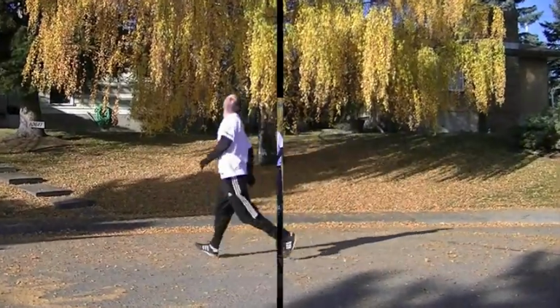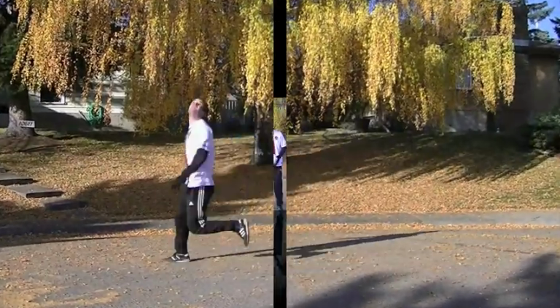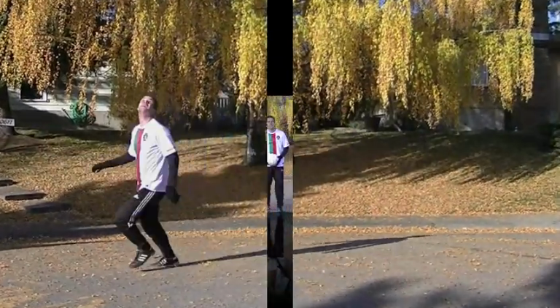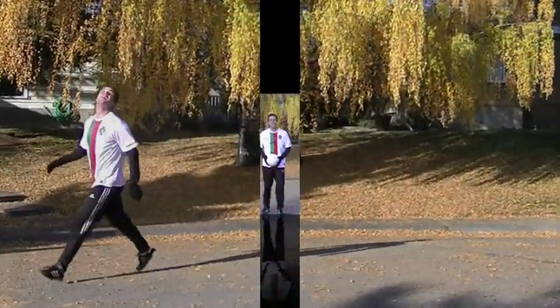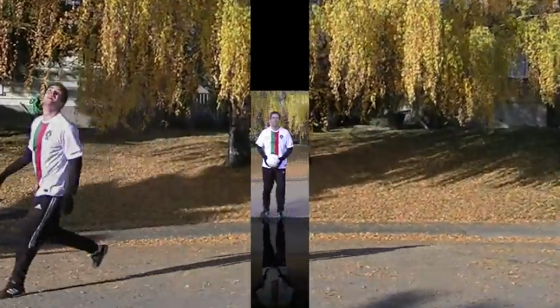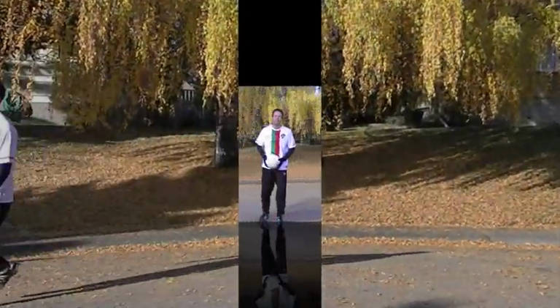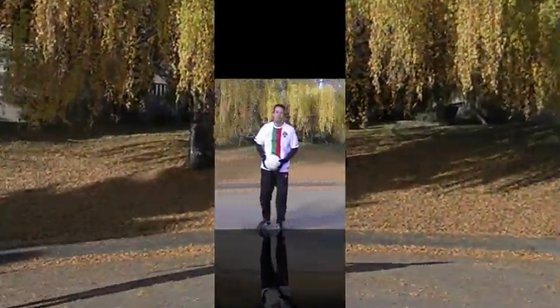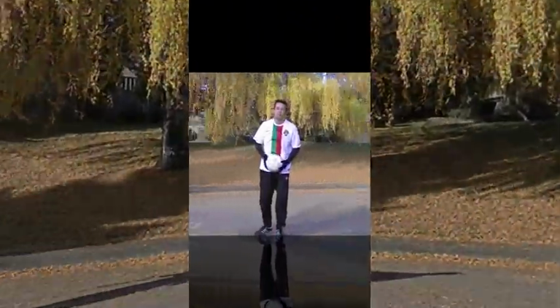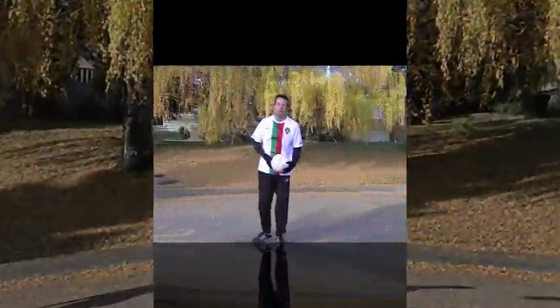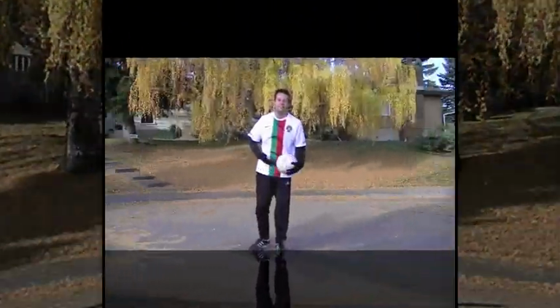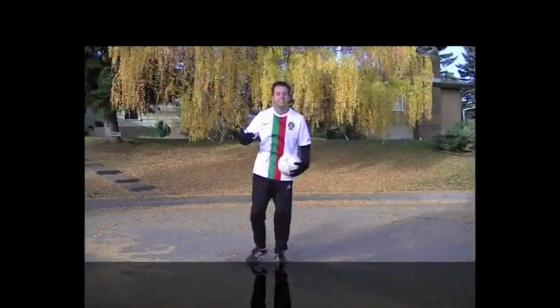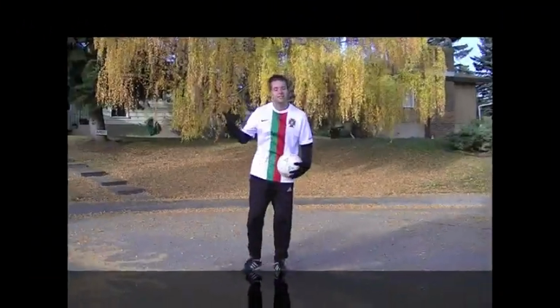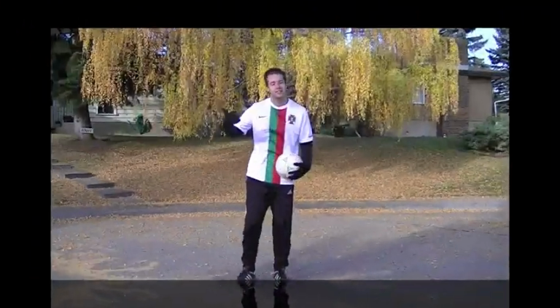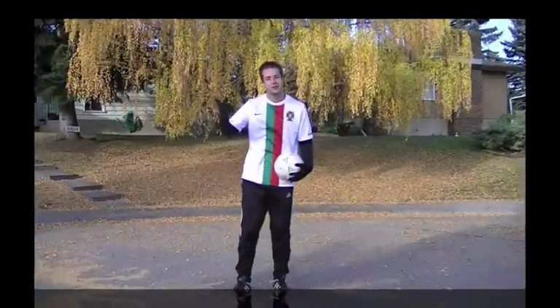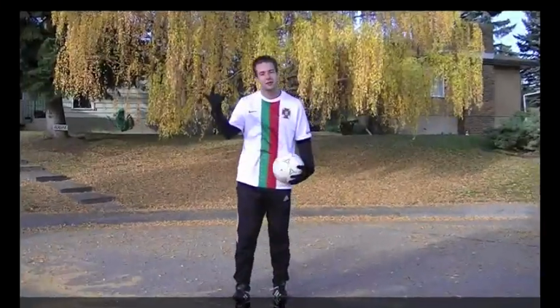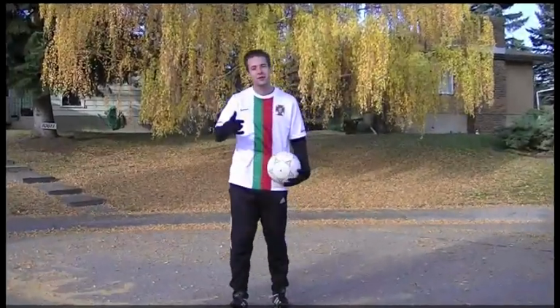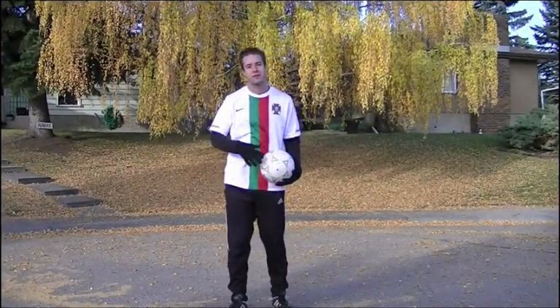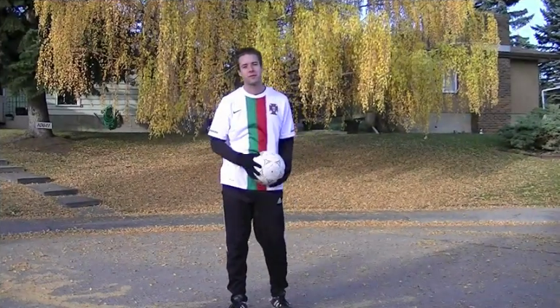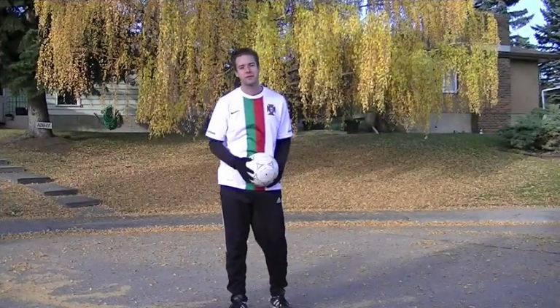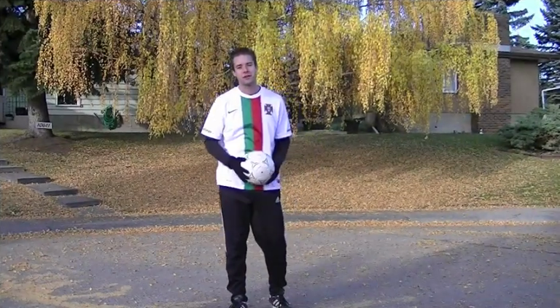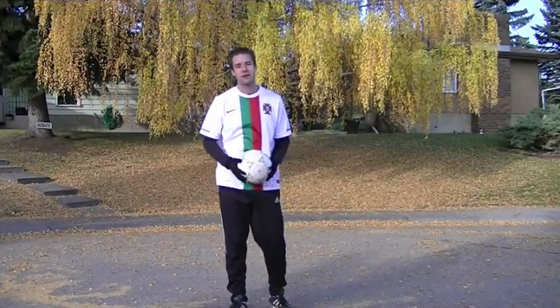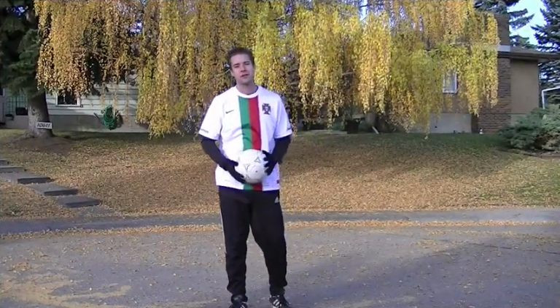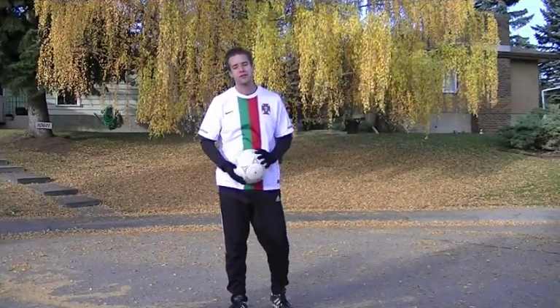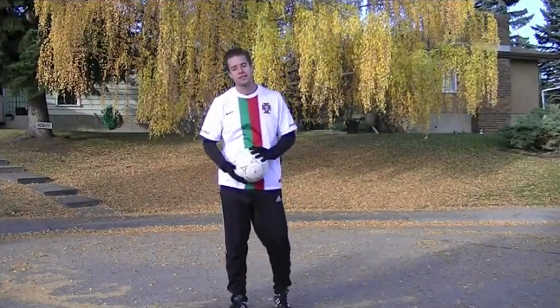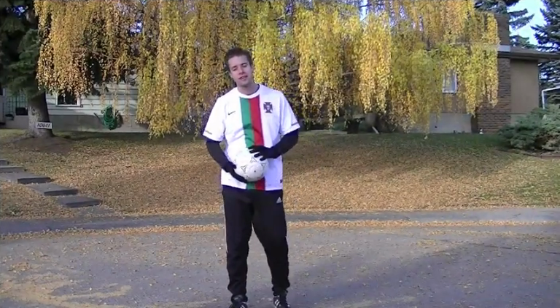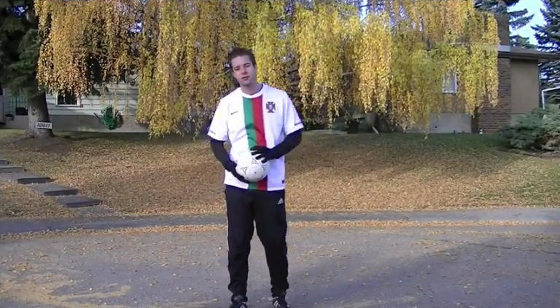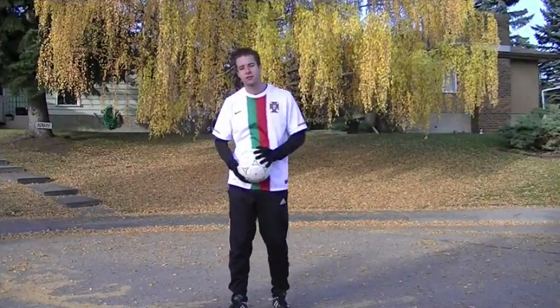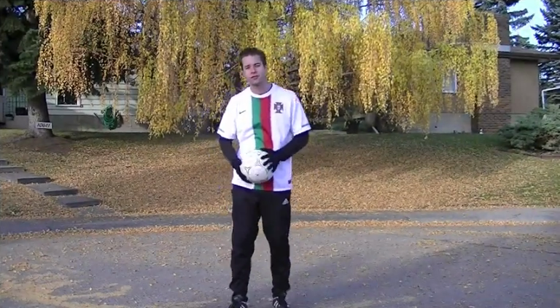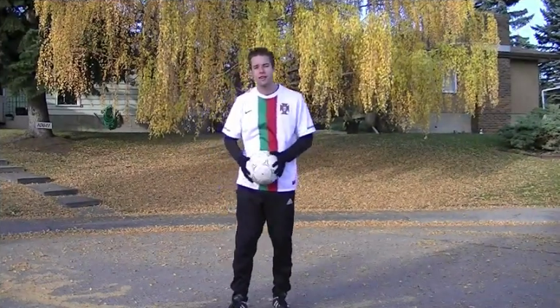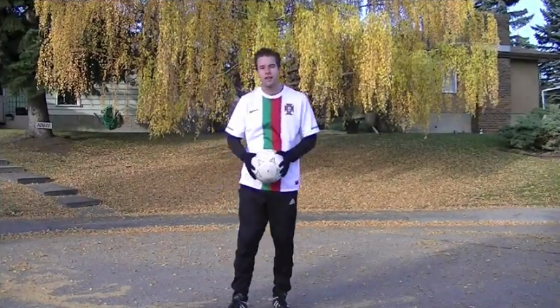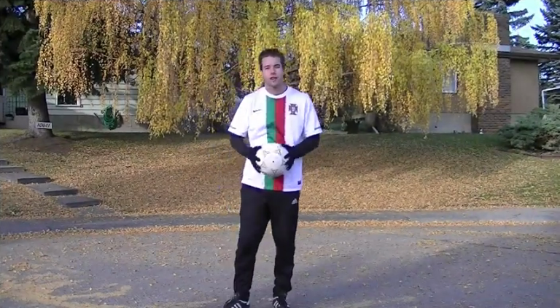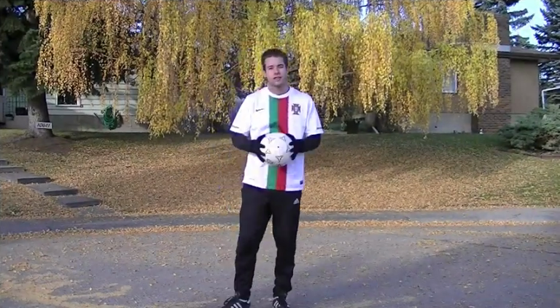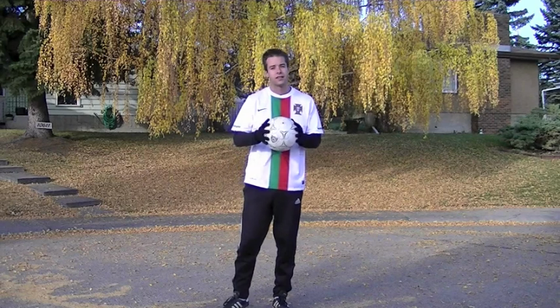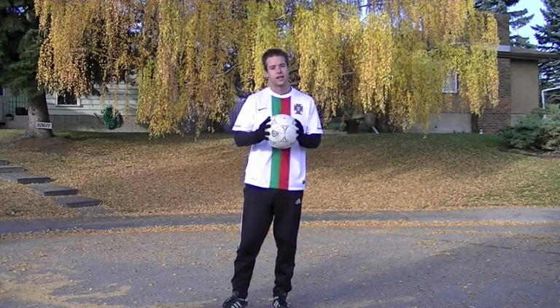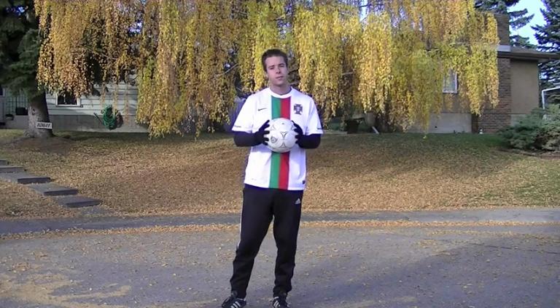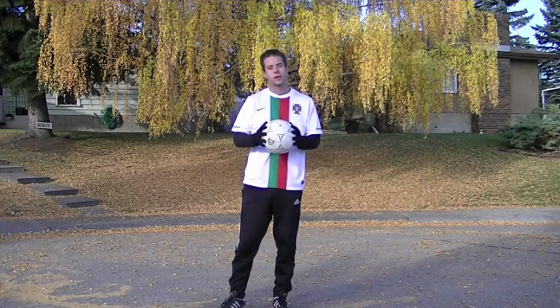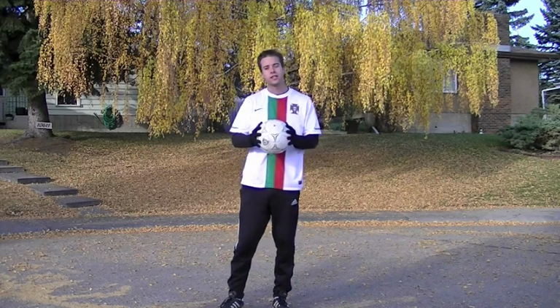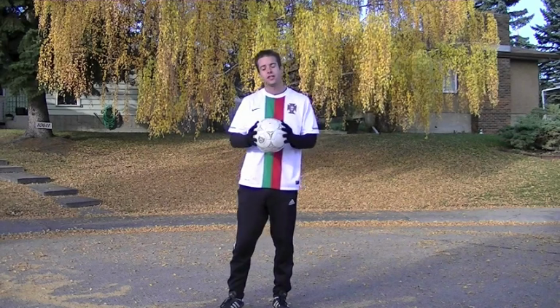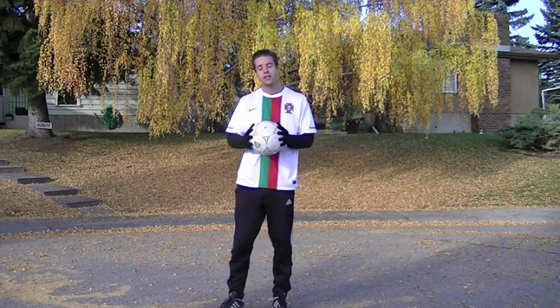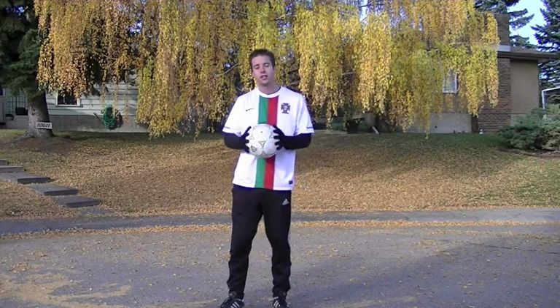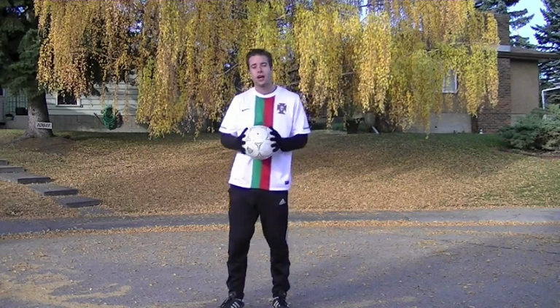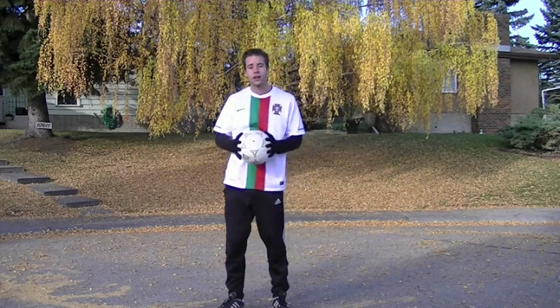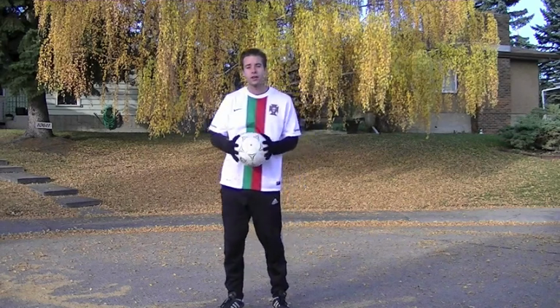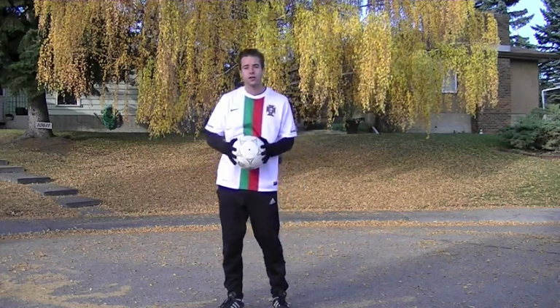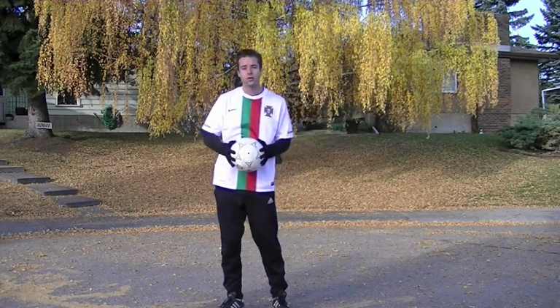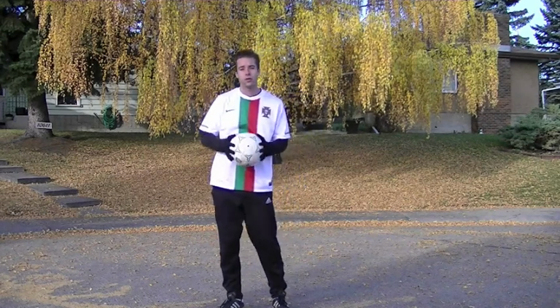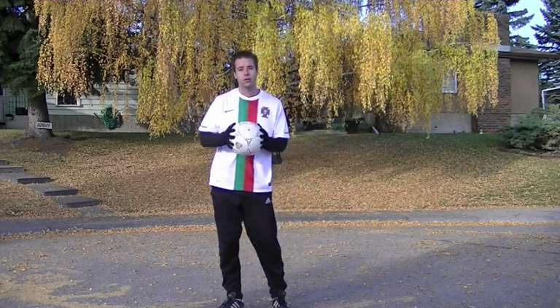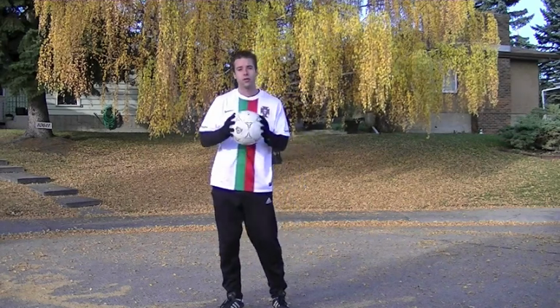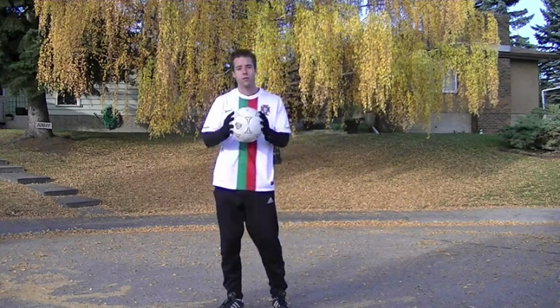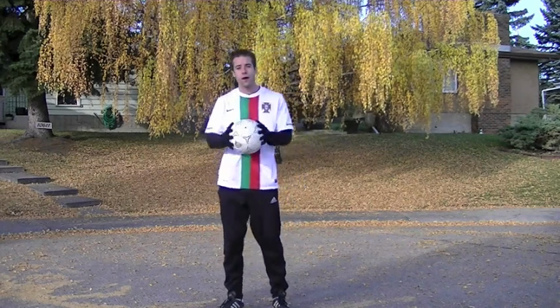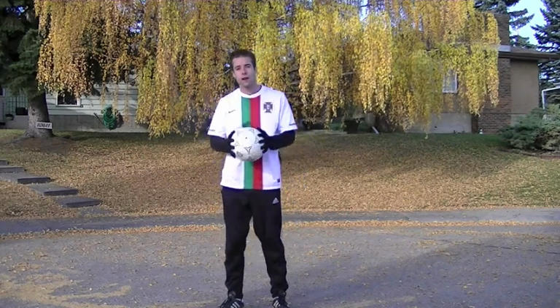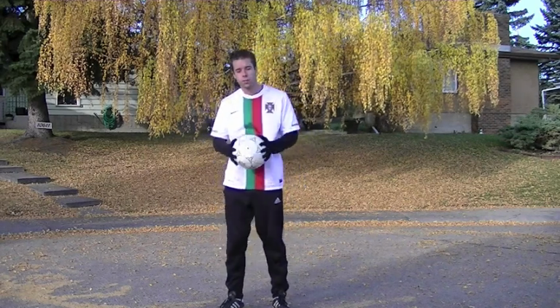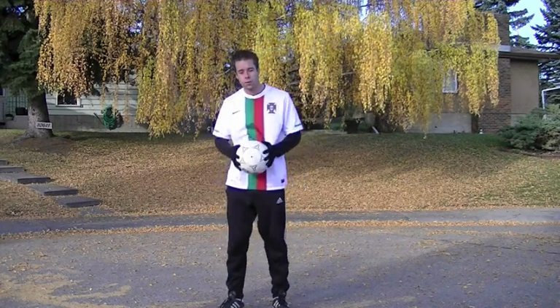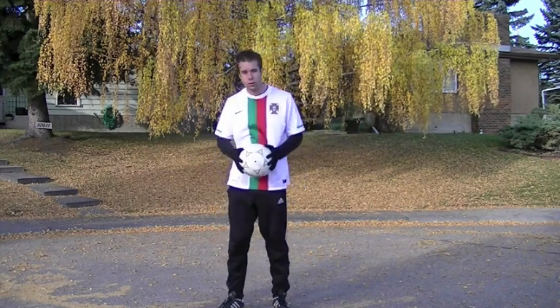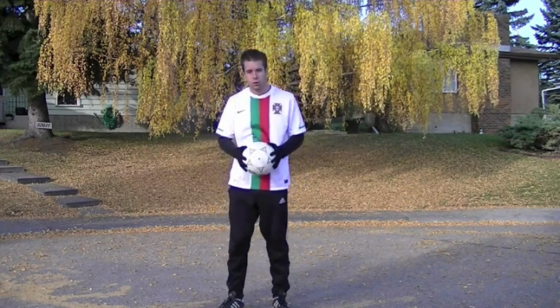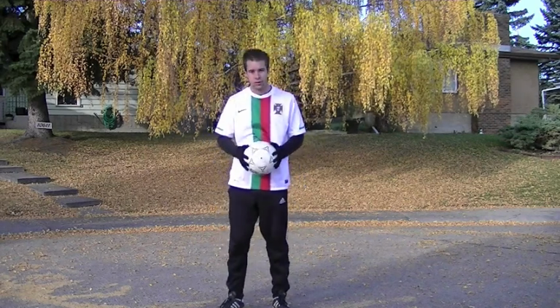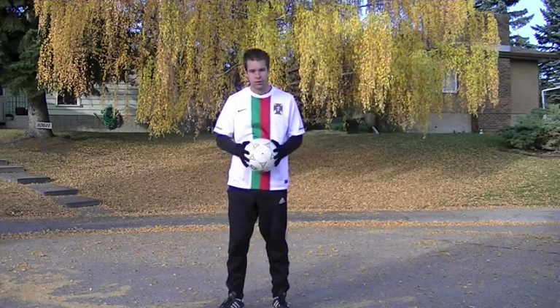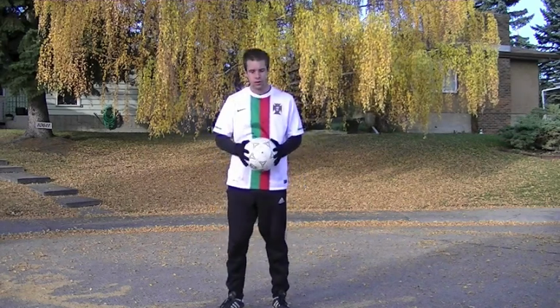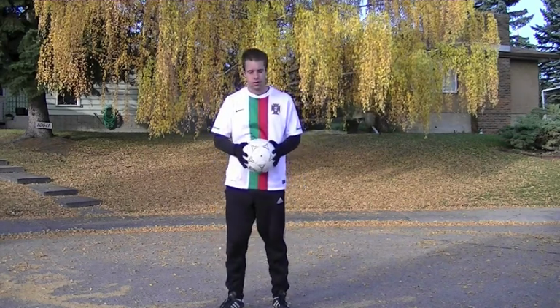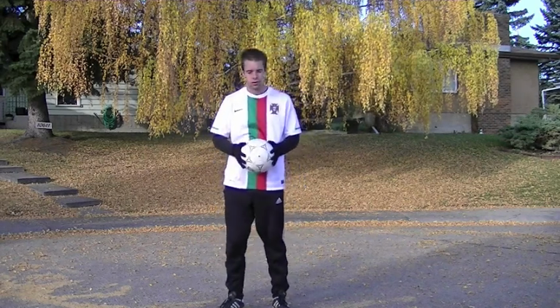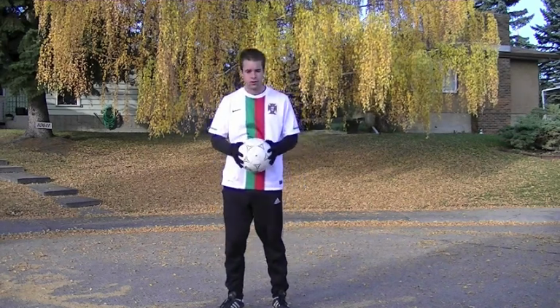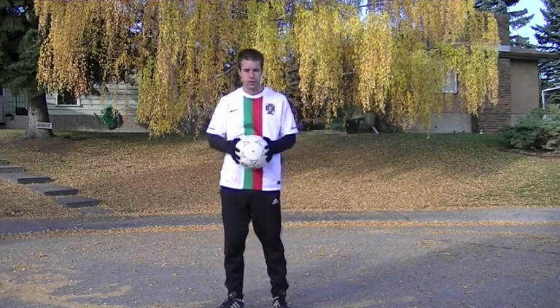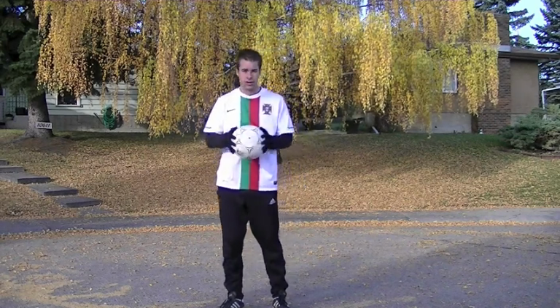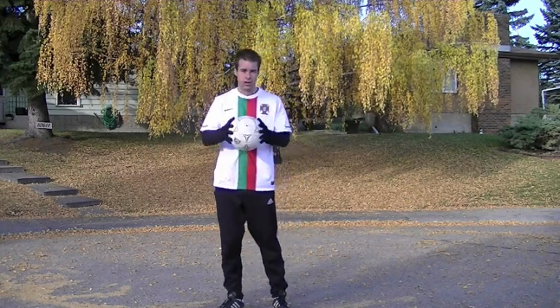Hey, what's going on? Dylan Tooby from the Soccer Essentials. Today I'm going to teach you how to do the rainbow soccer trick.